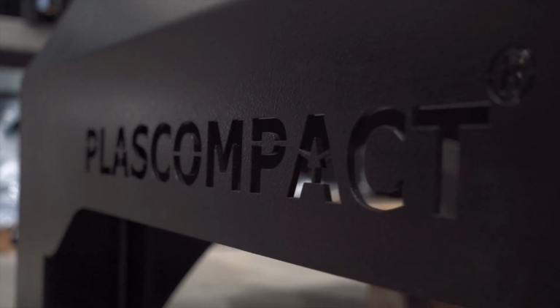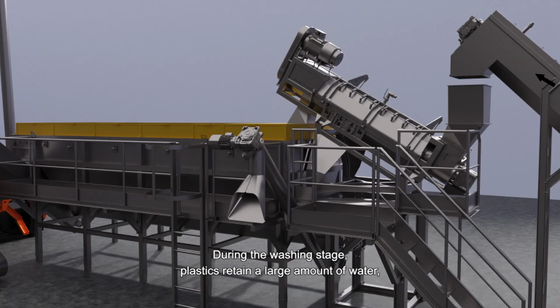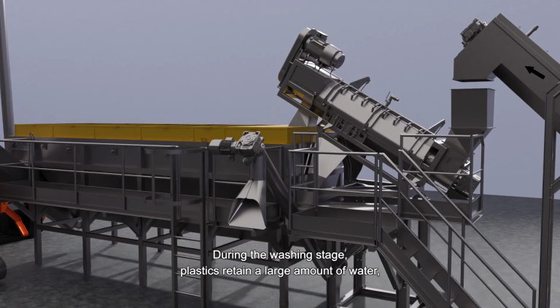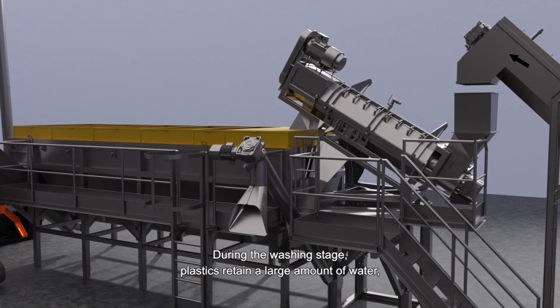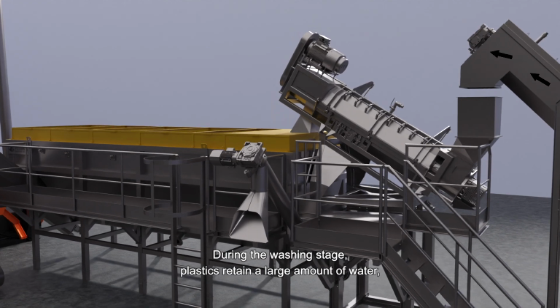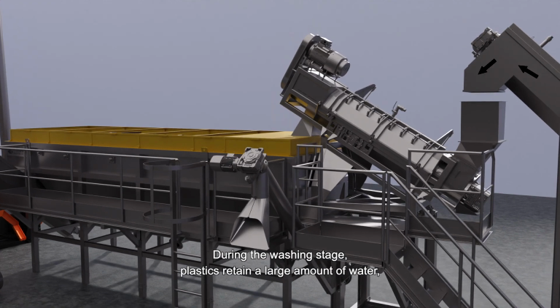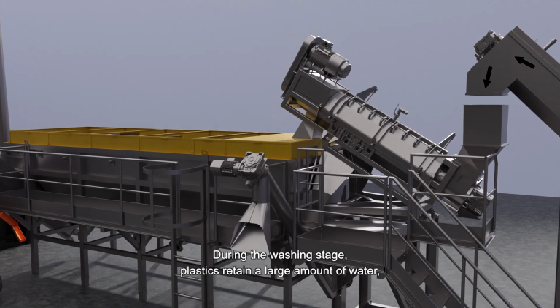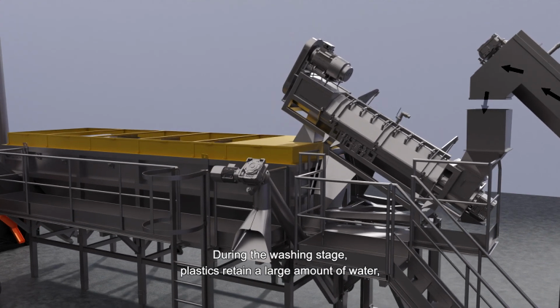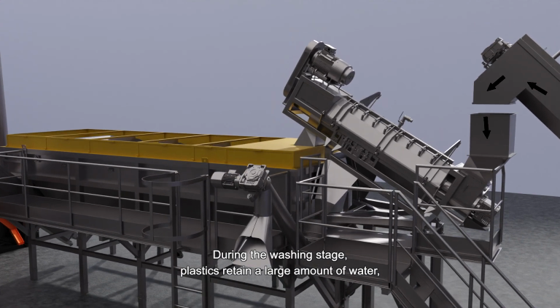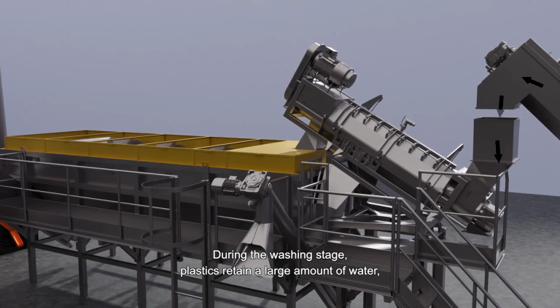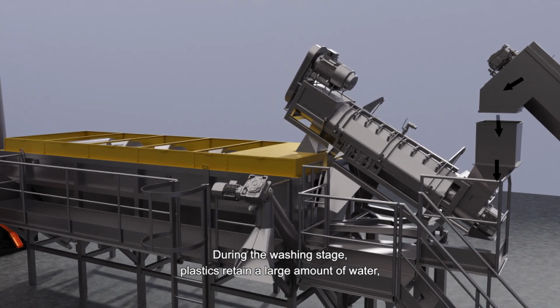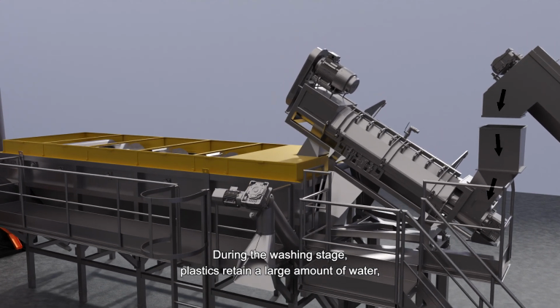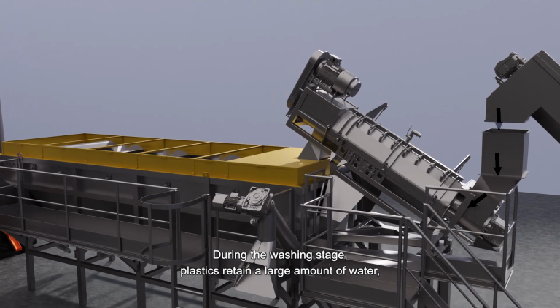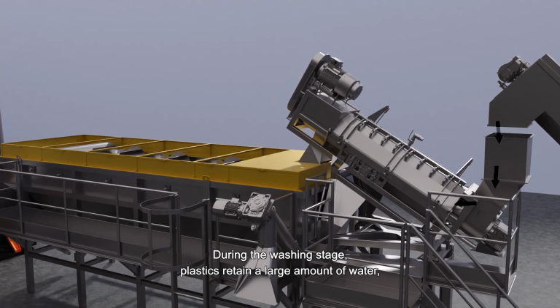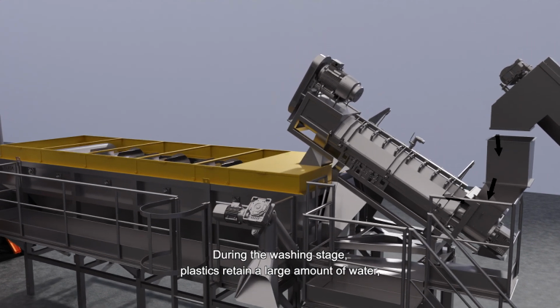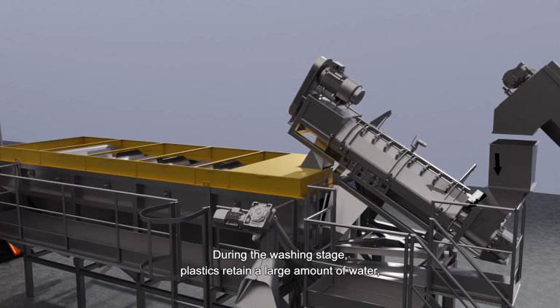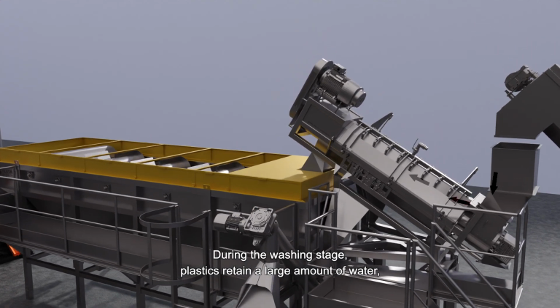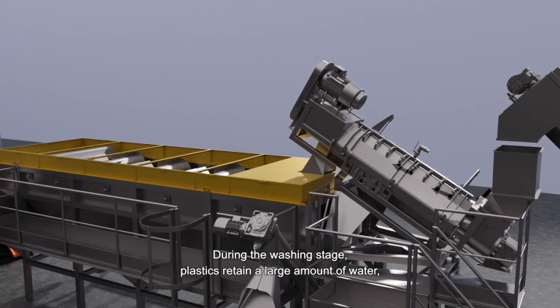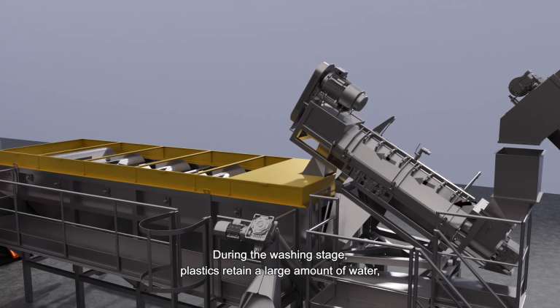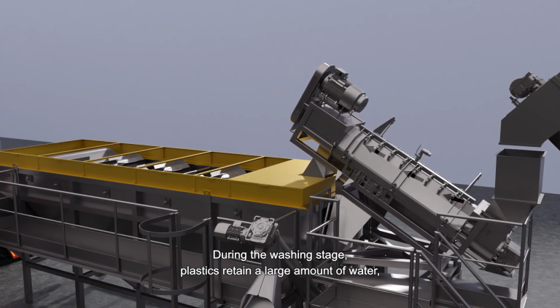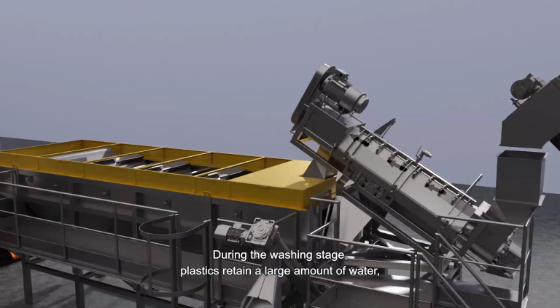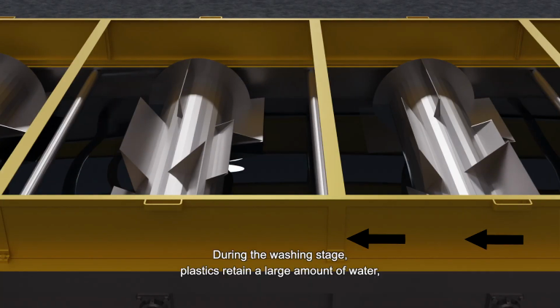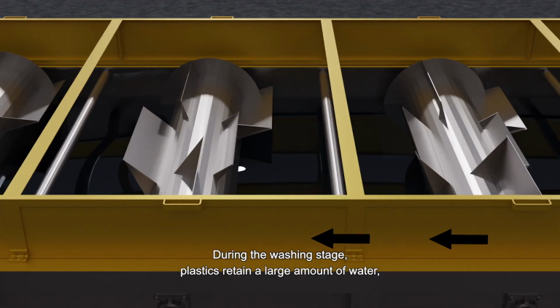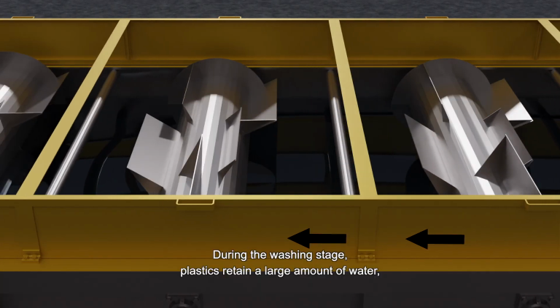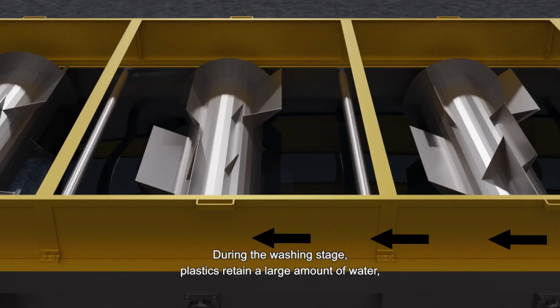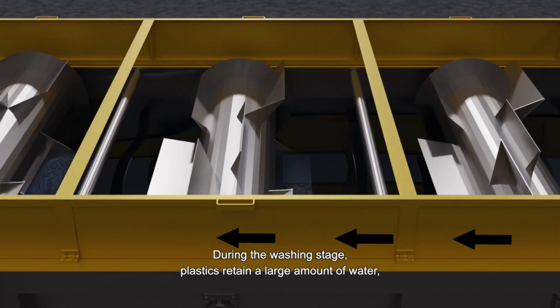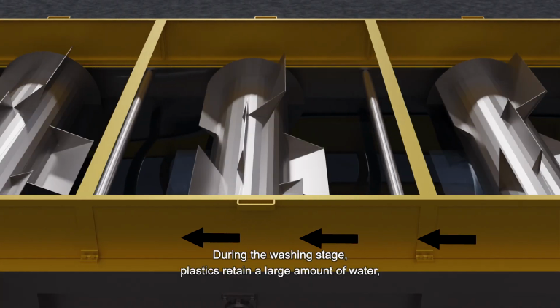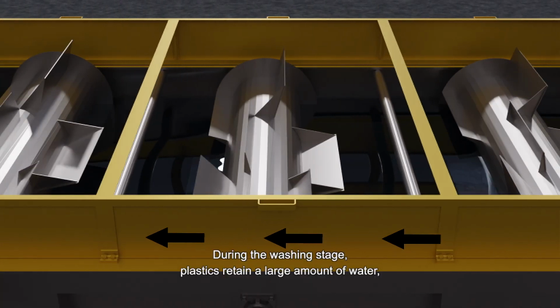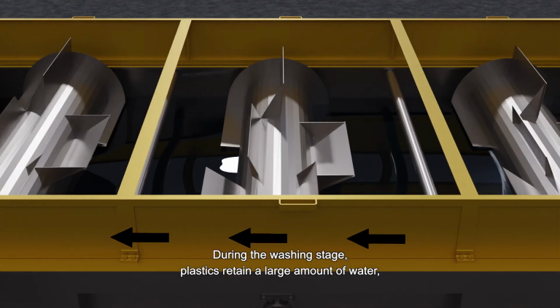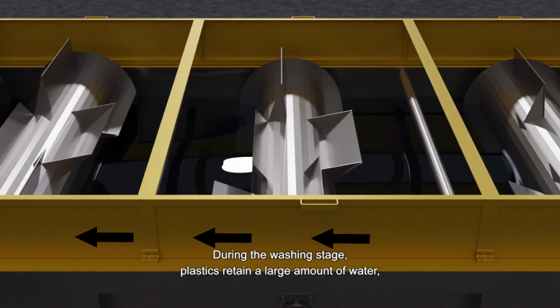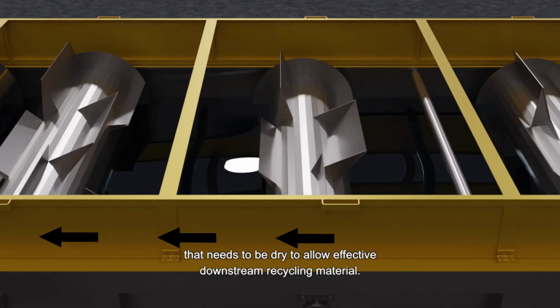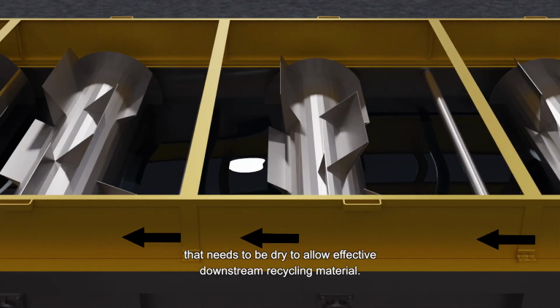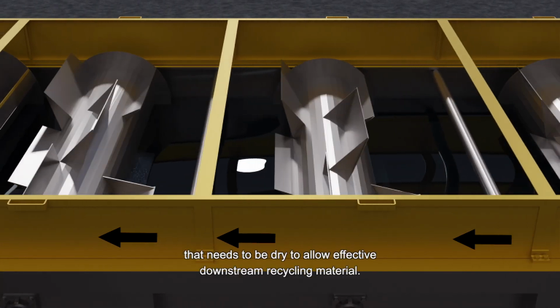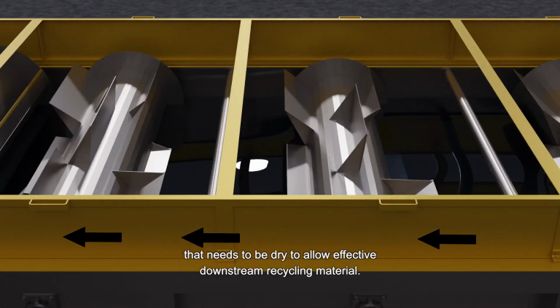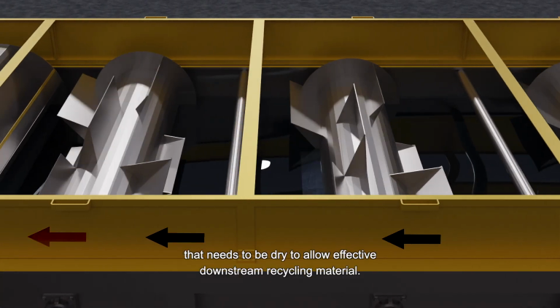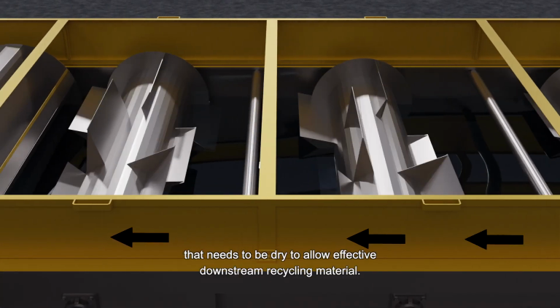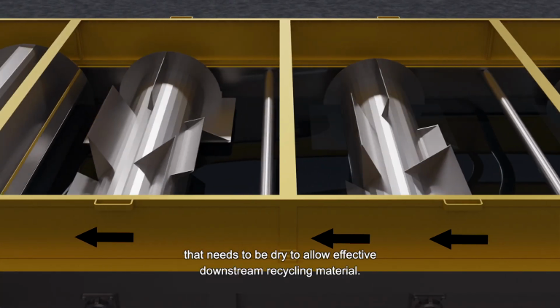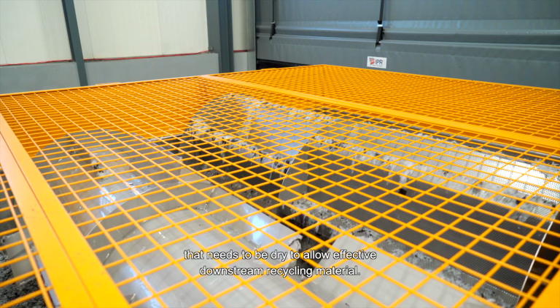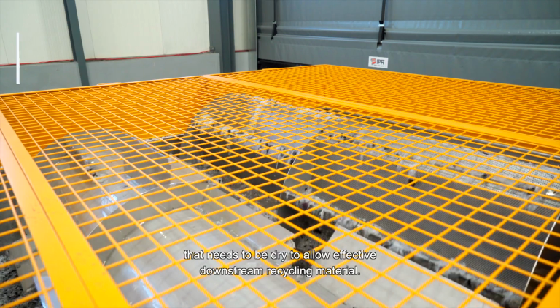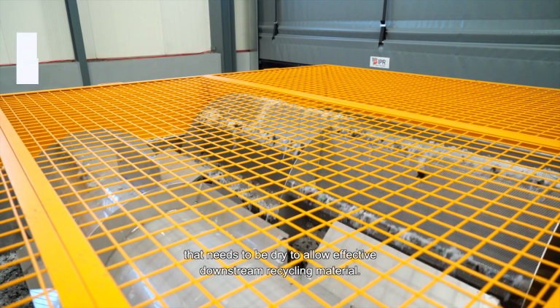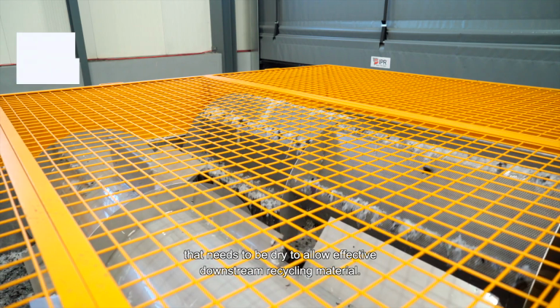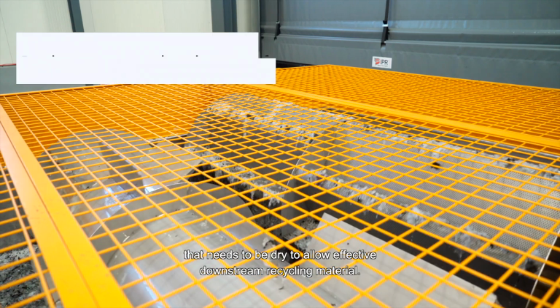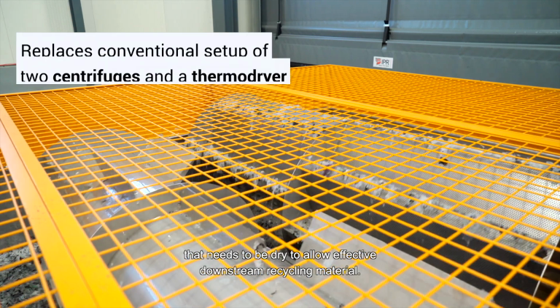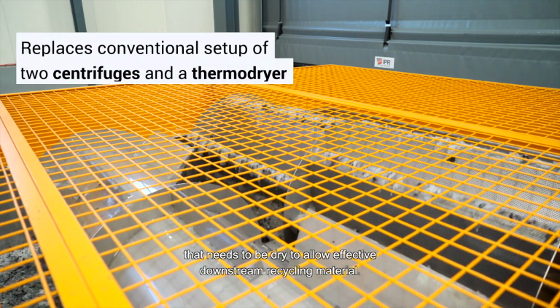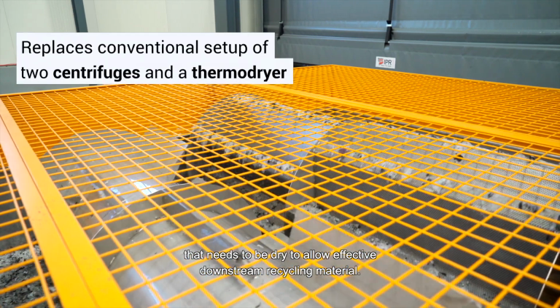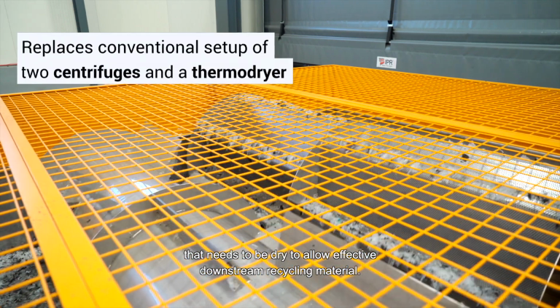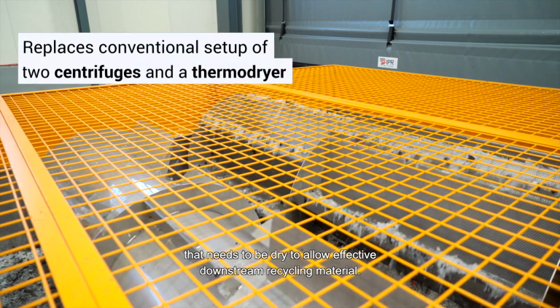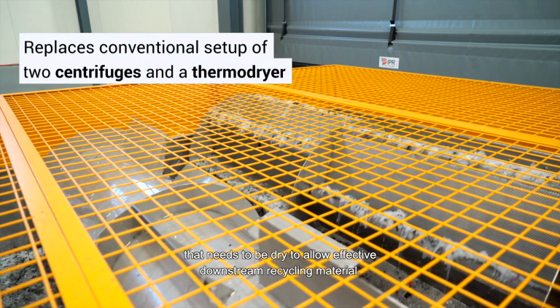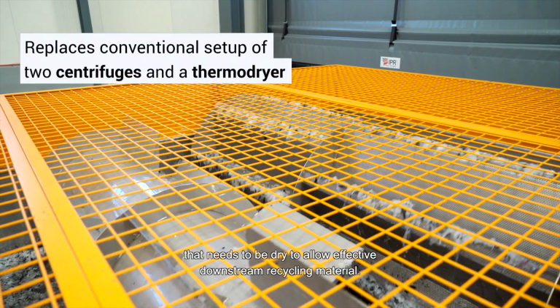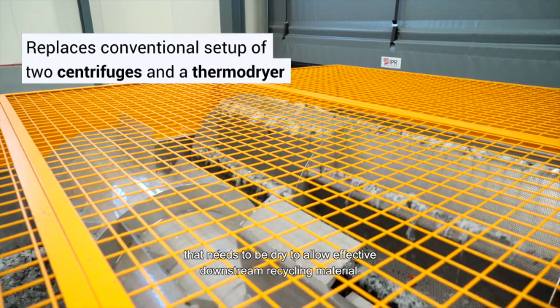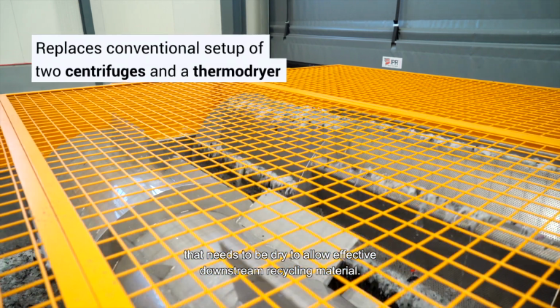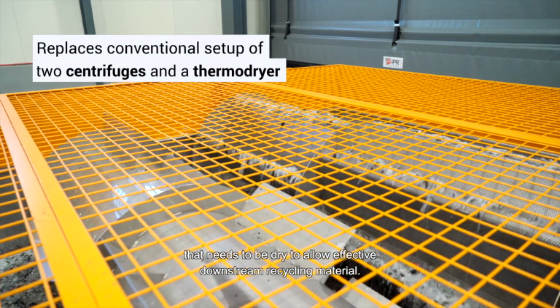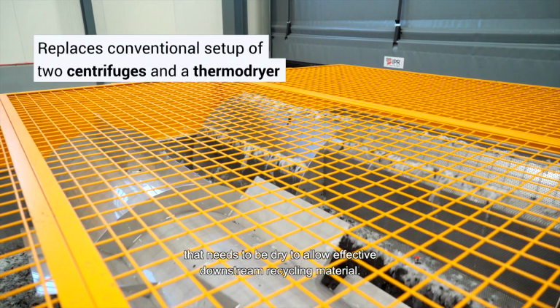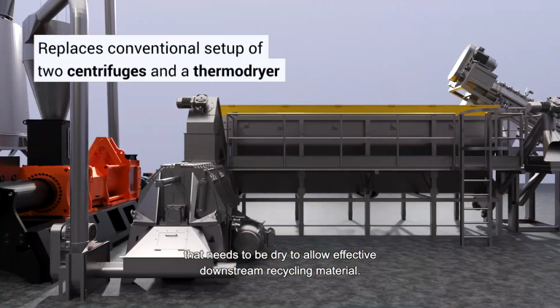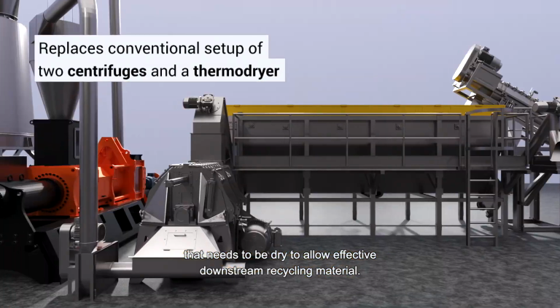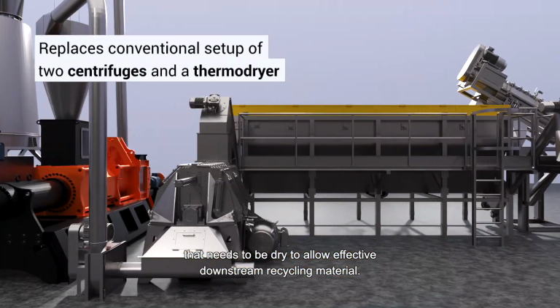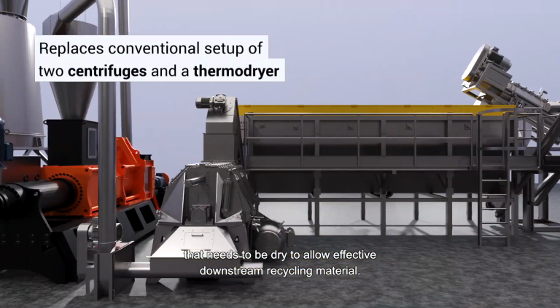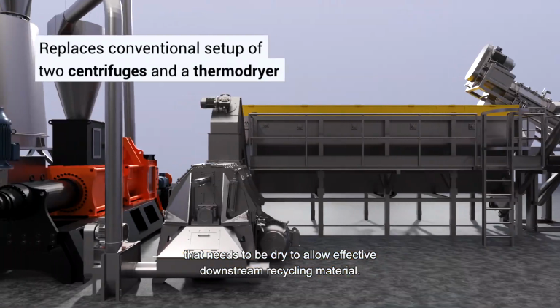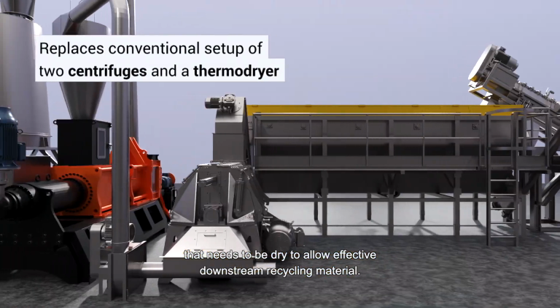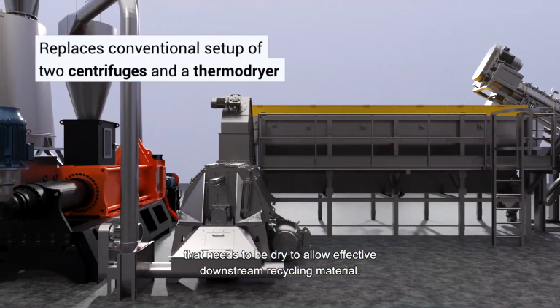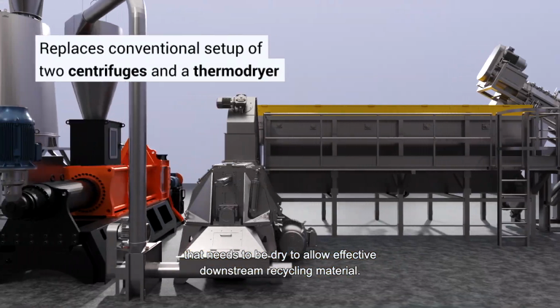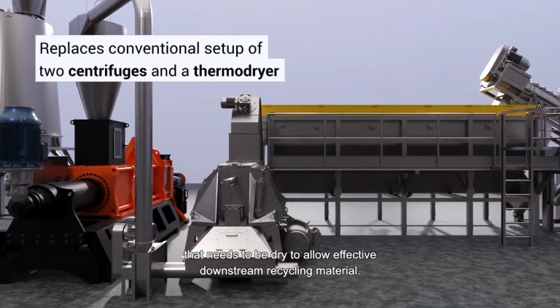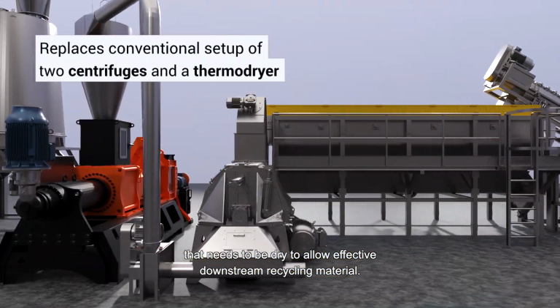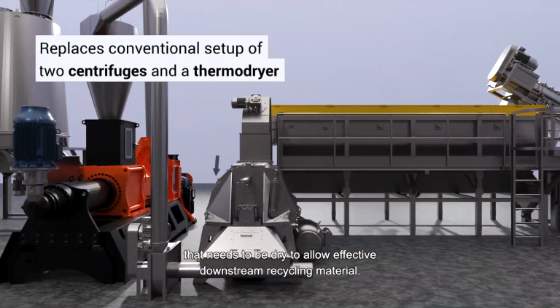During the washing stage, plastics retain a large amount of water that needs to be dried to allow effective downstream recycling of the material.